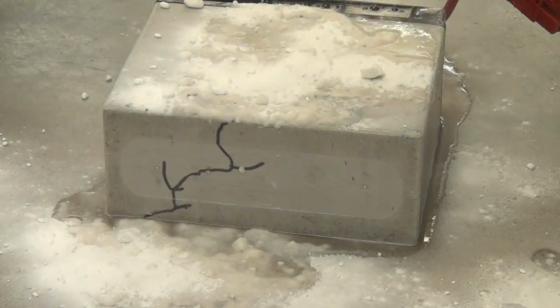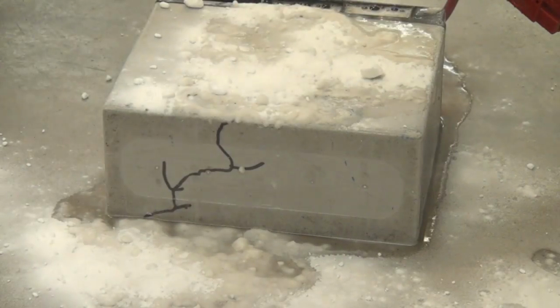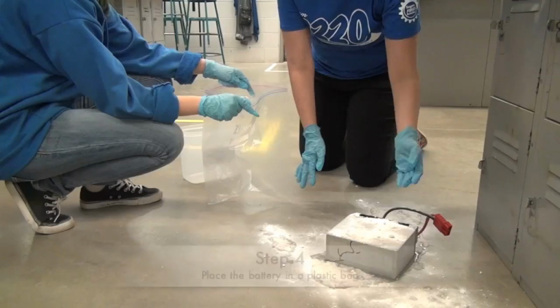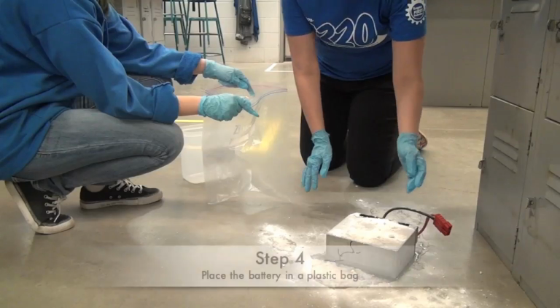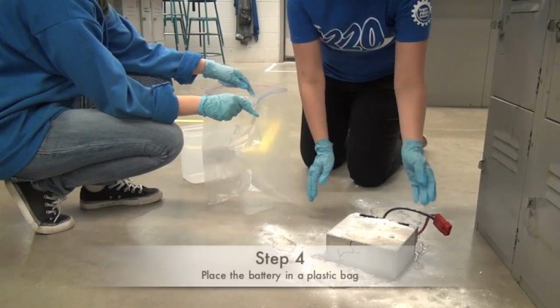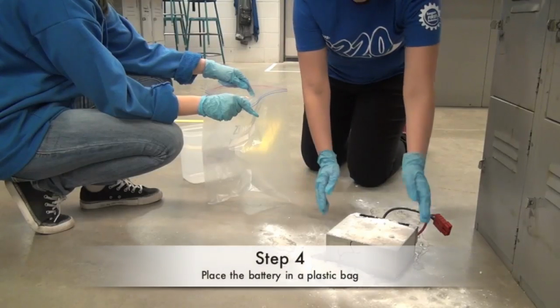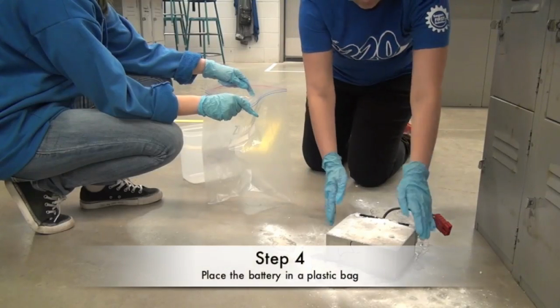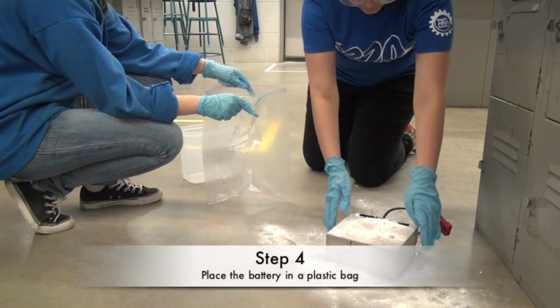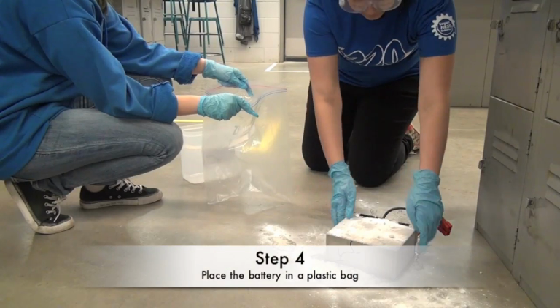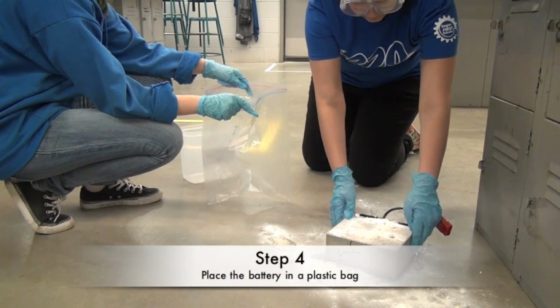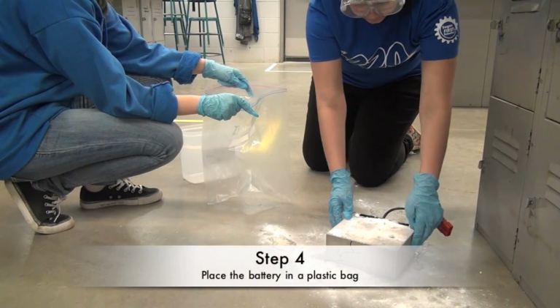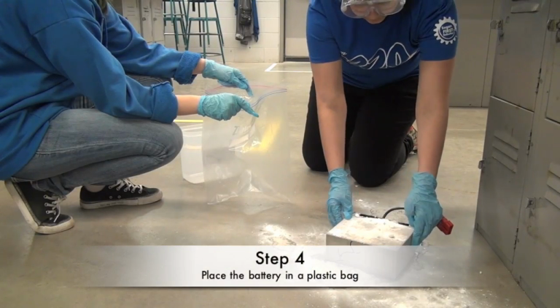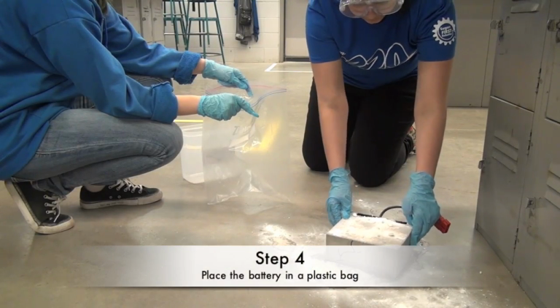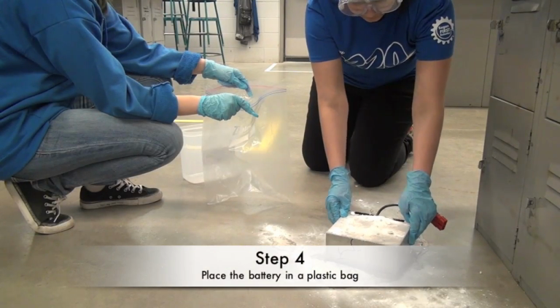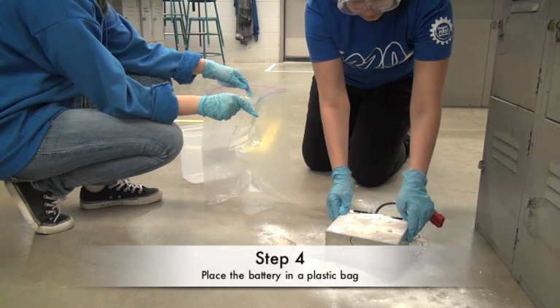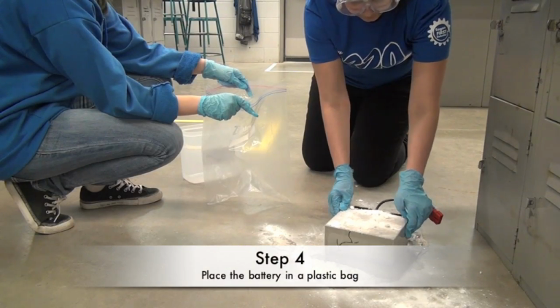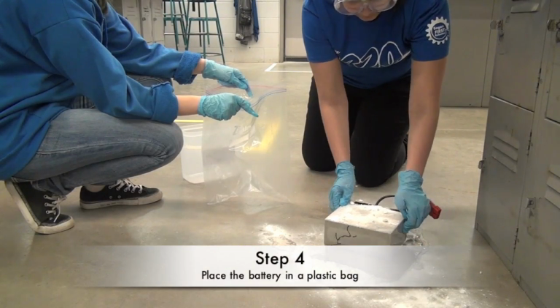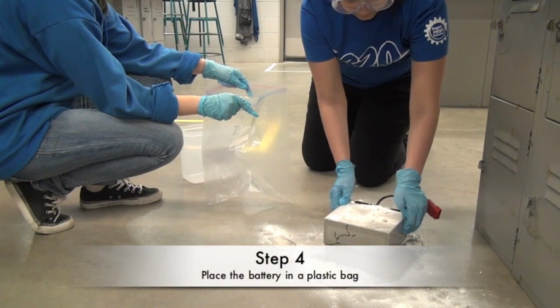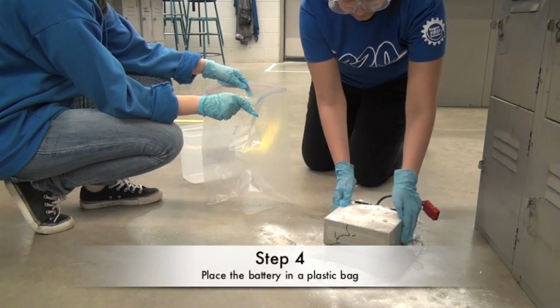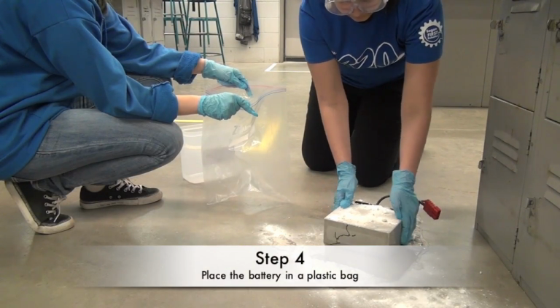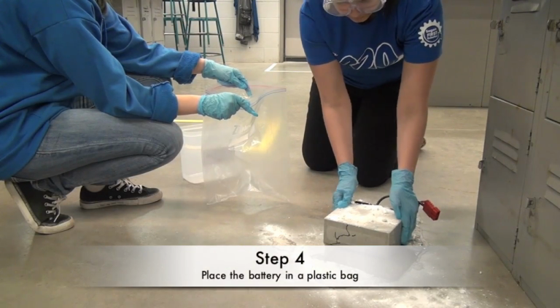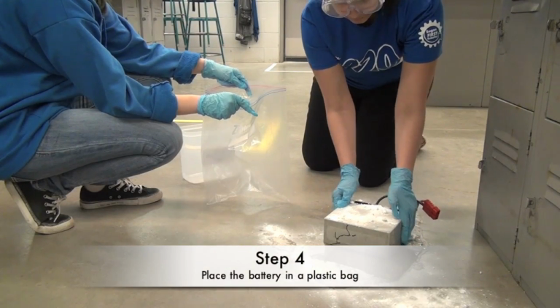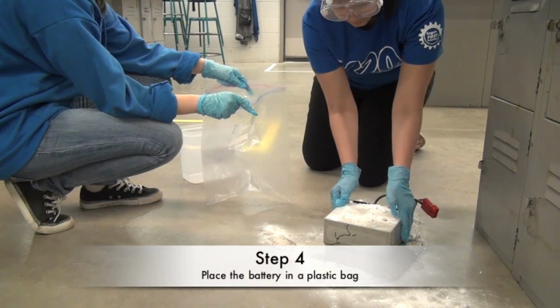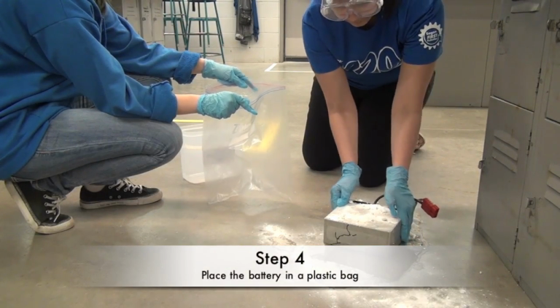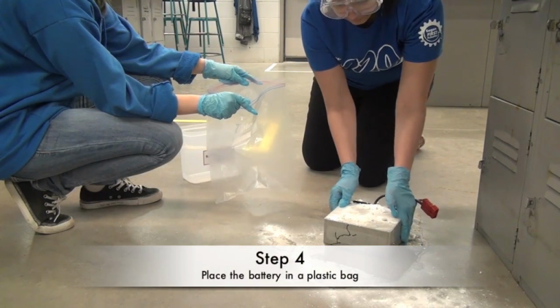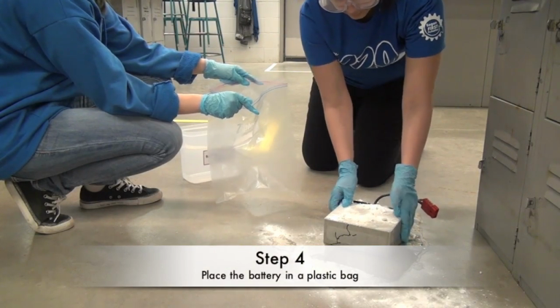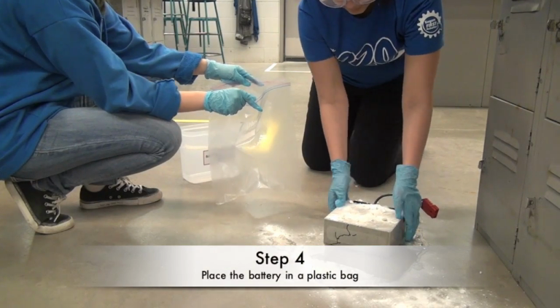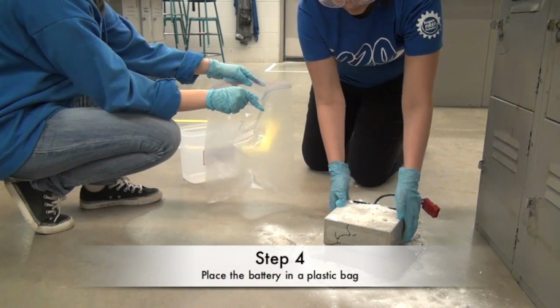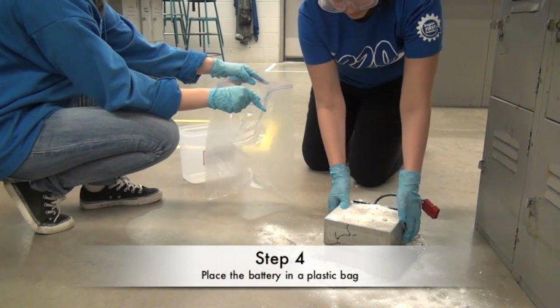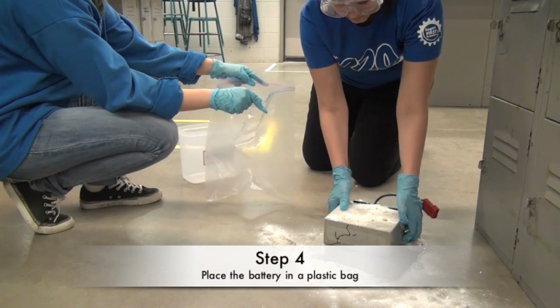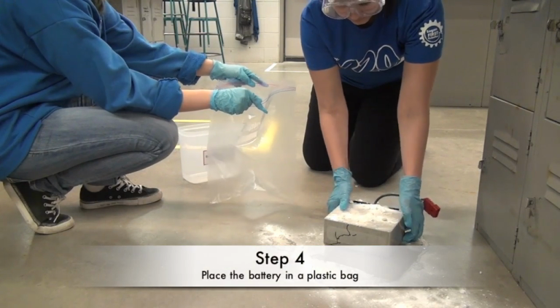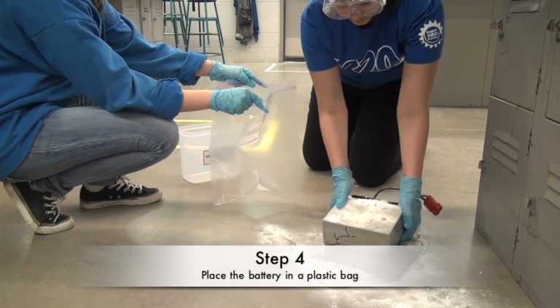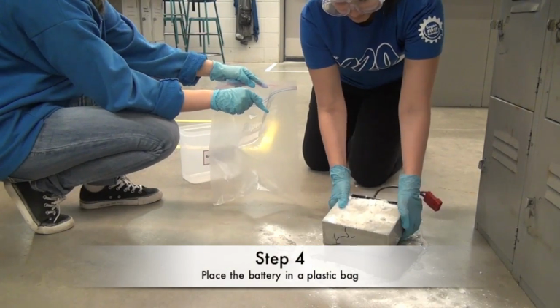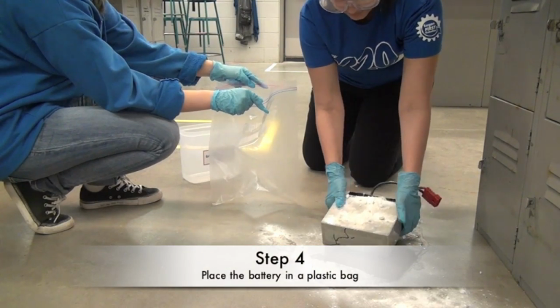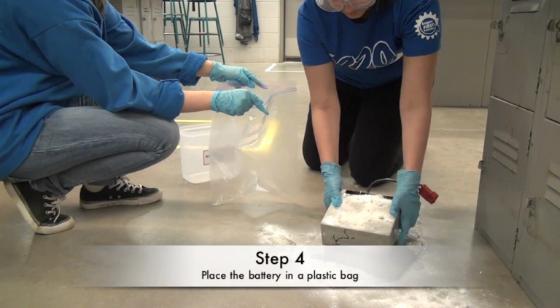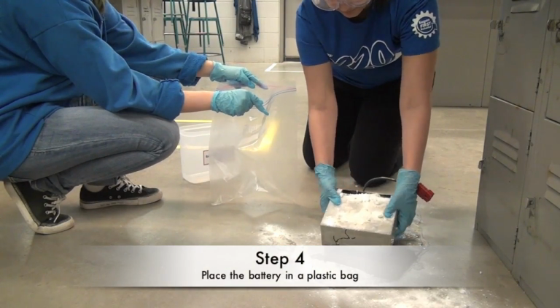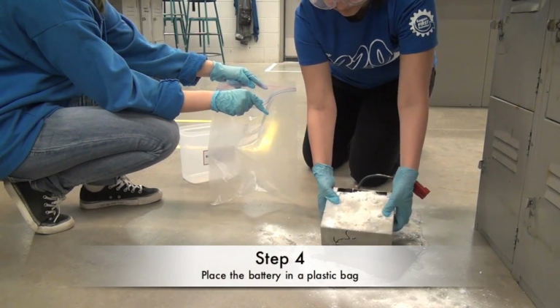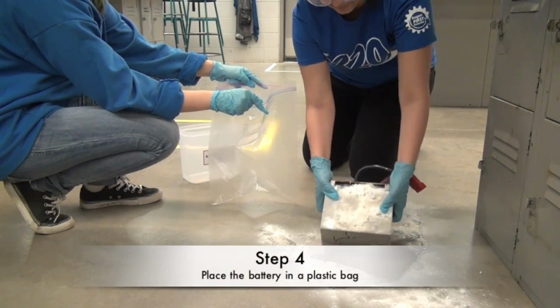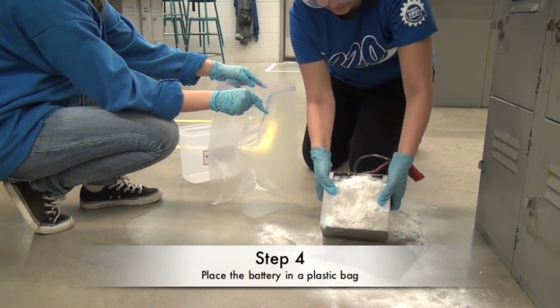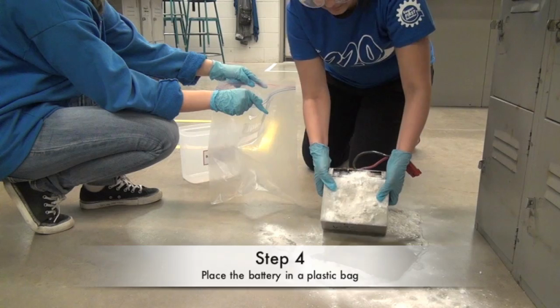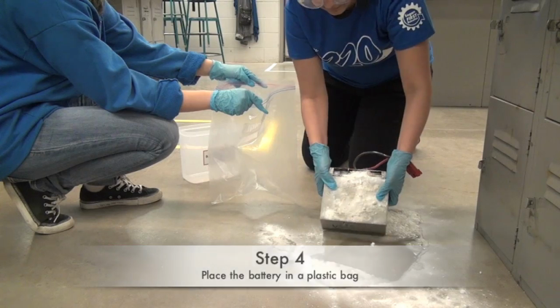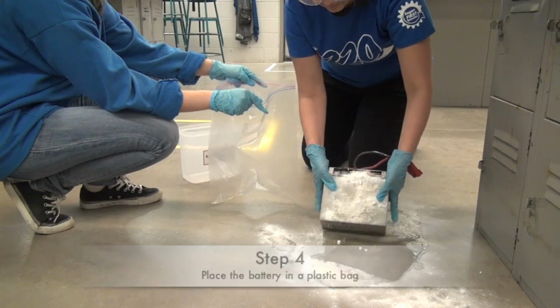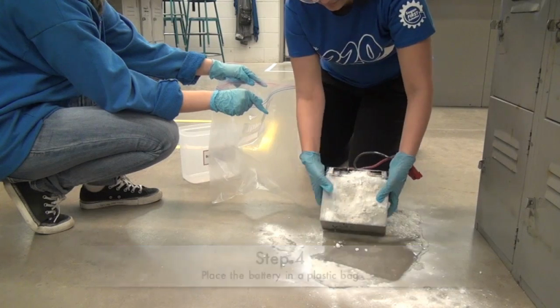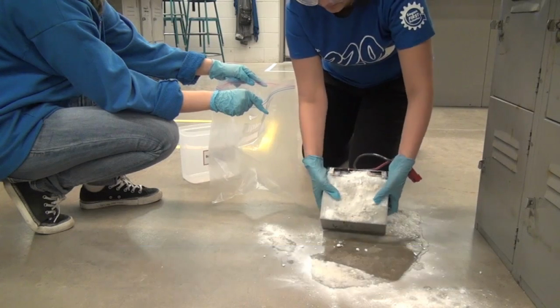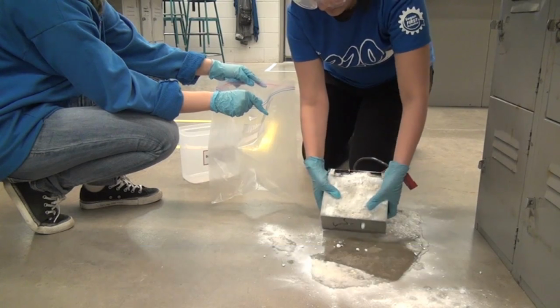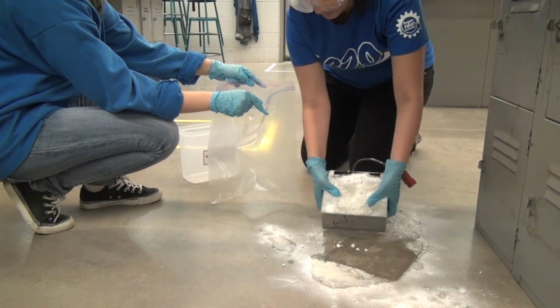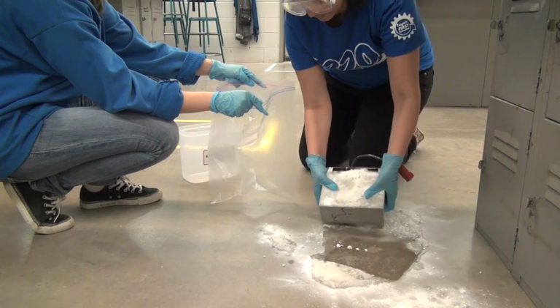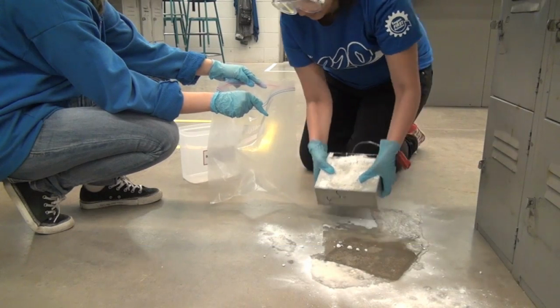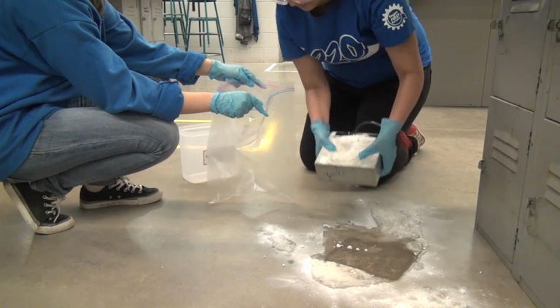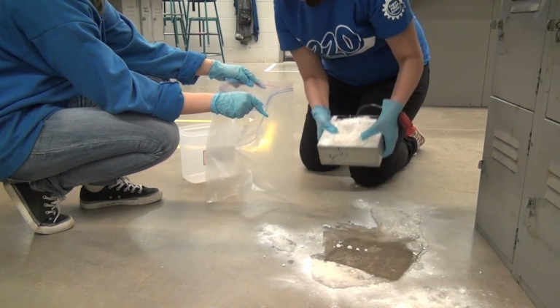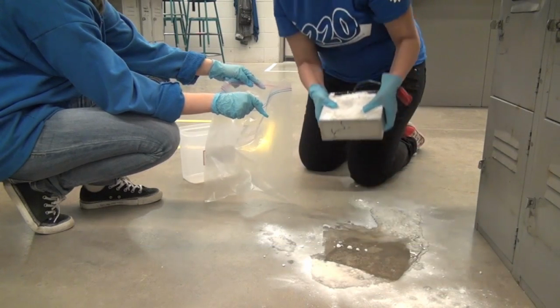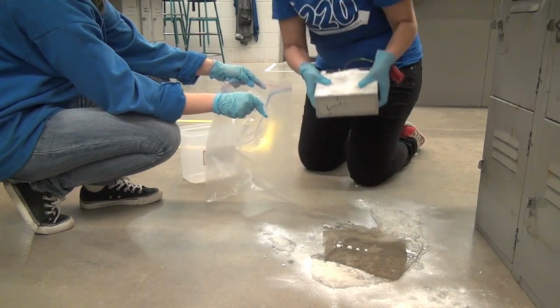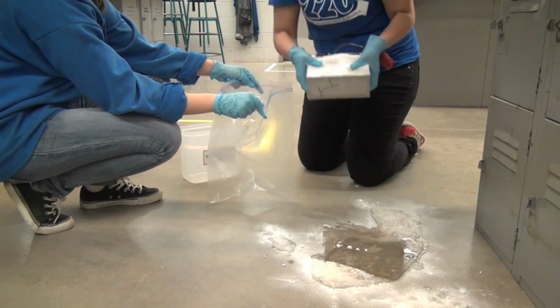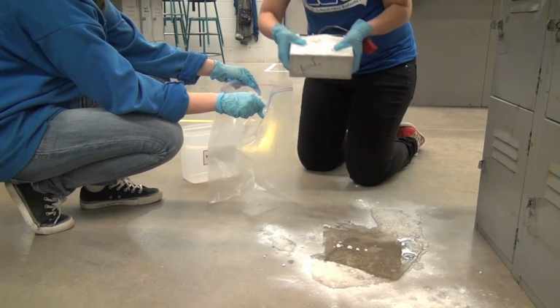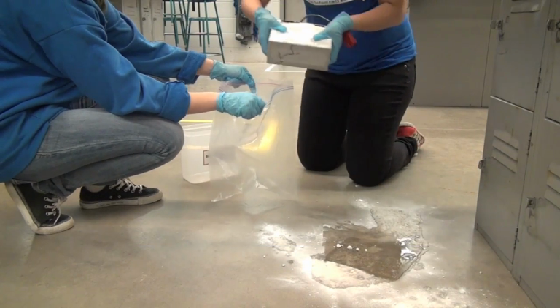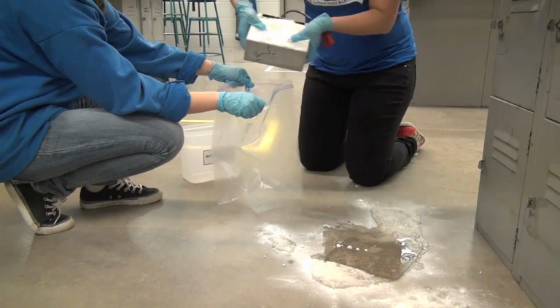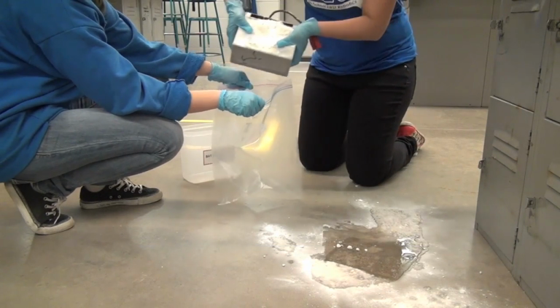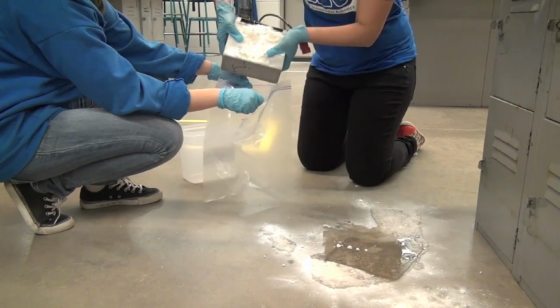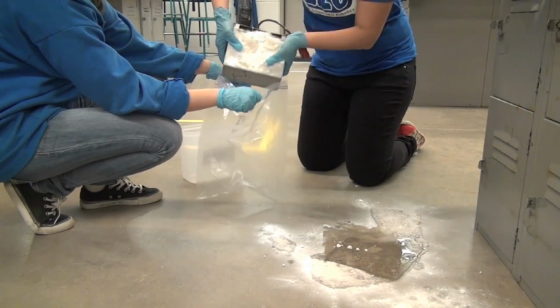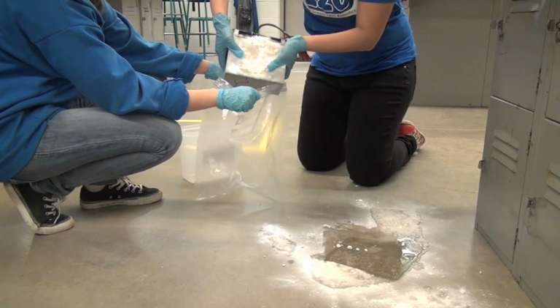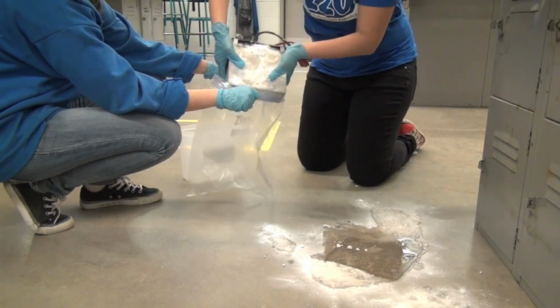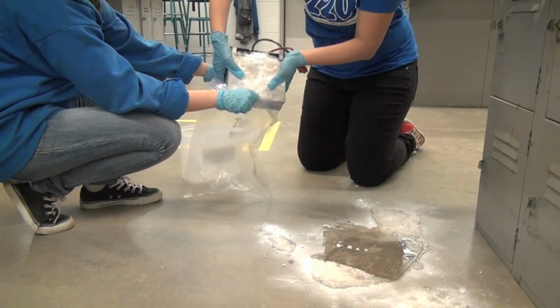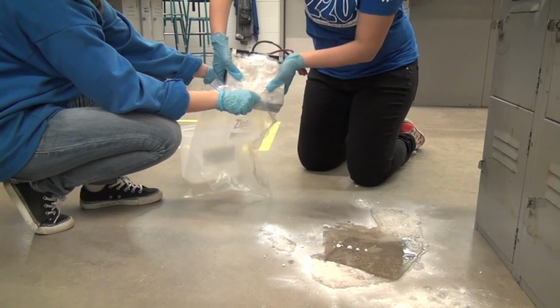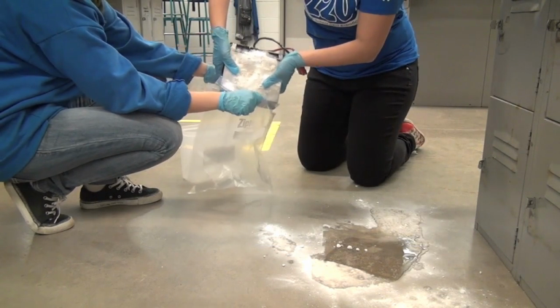Step four: carefully place the battery inside one of the plastic bags. You can ask someone to put gloves and goggles on to help you.